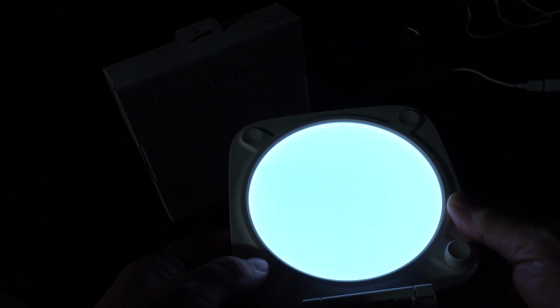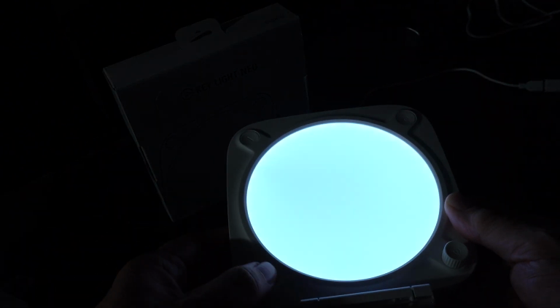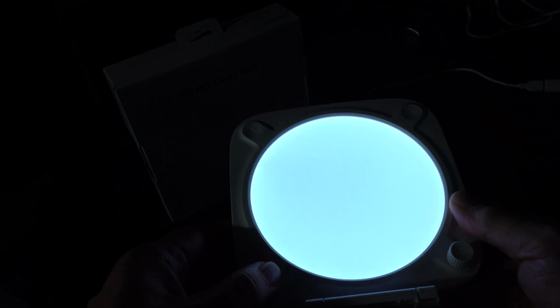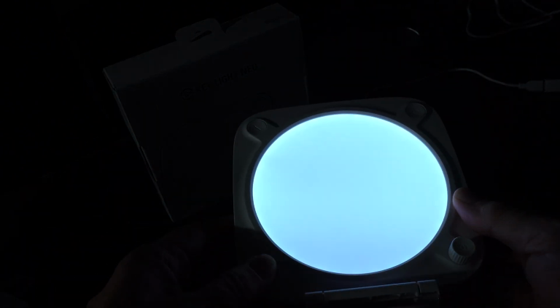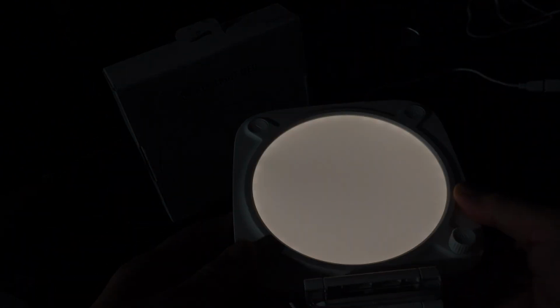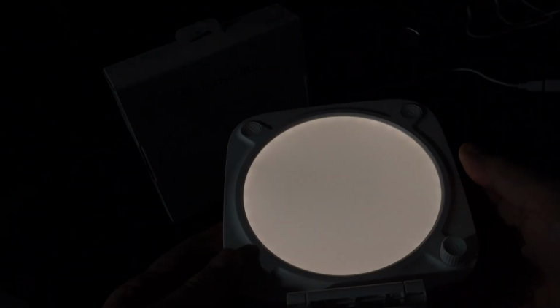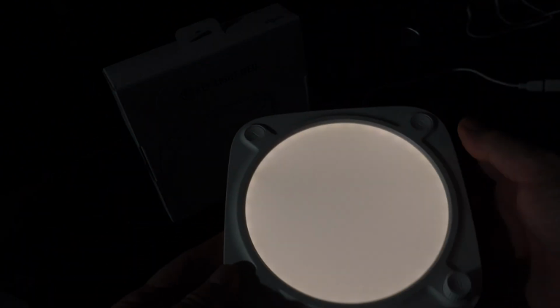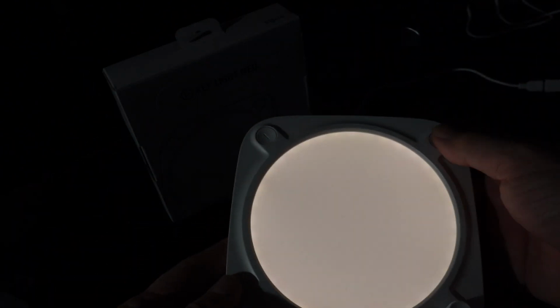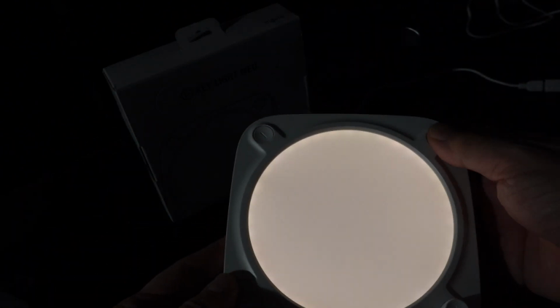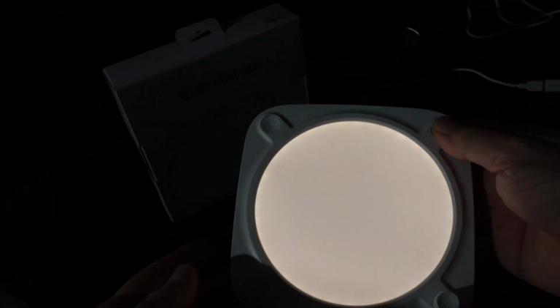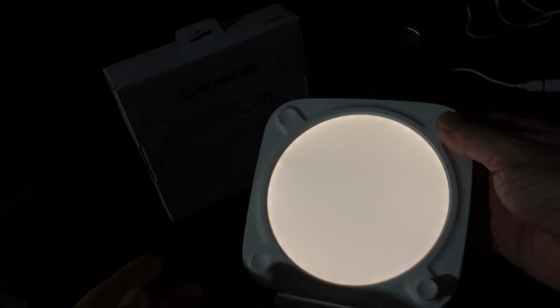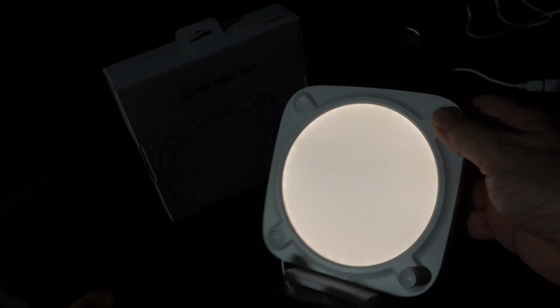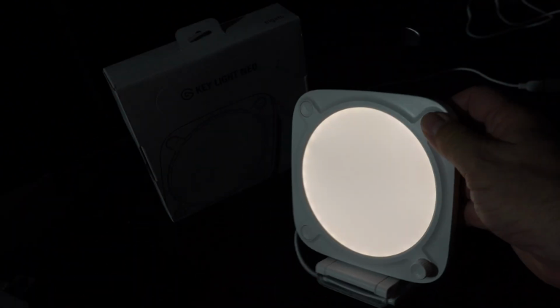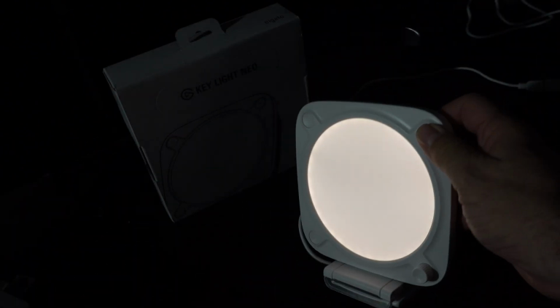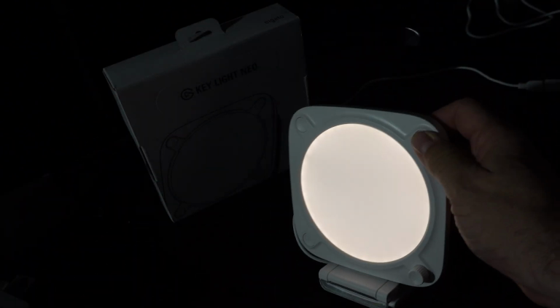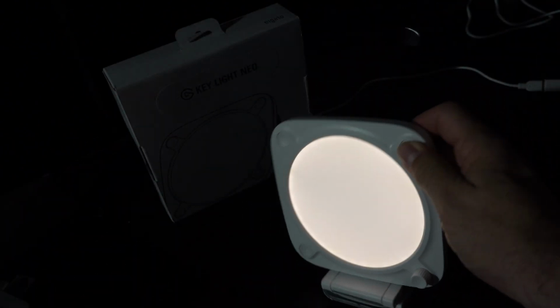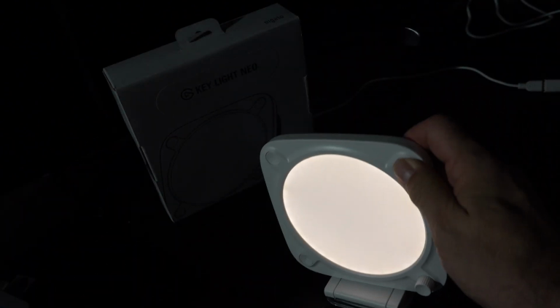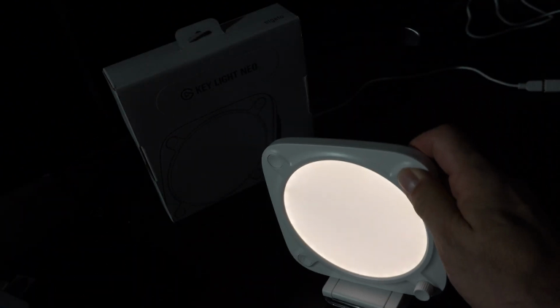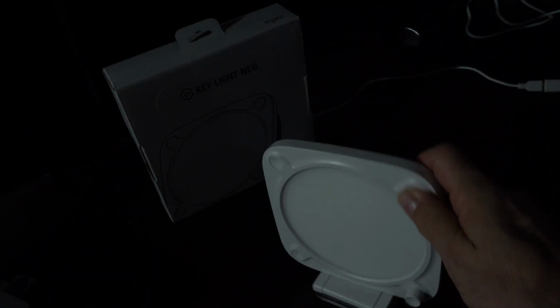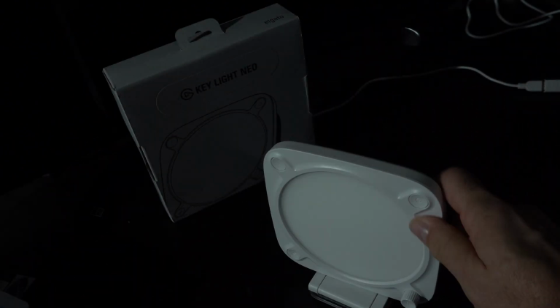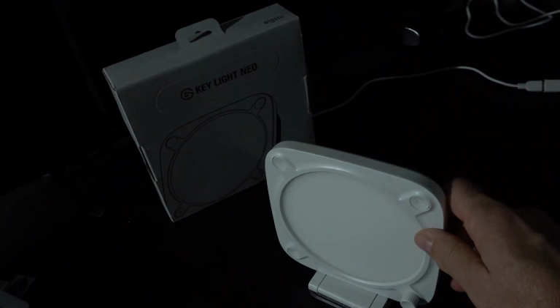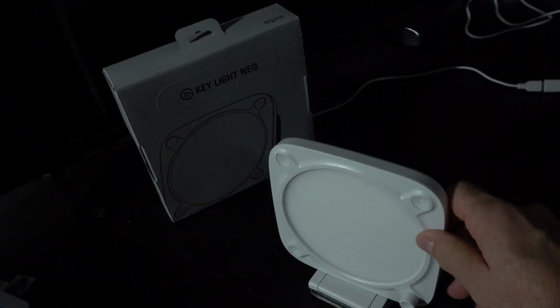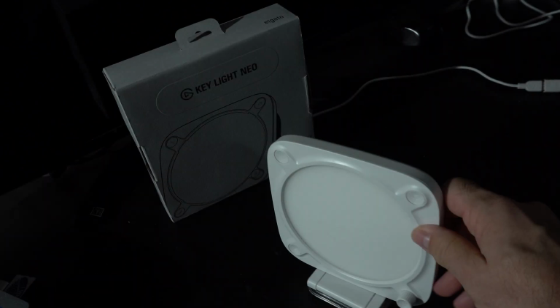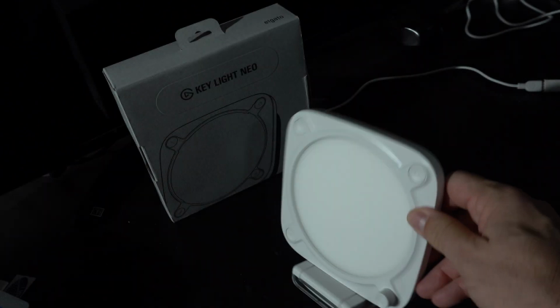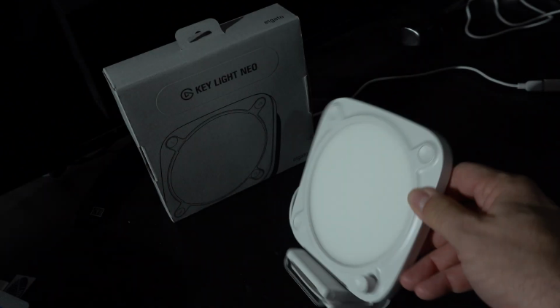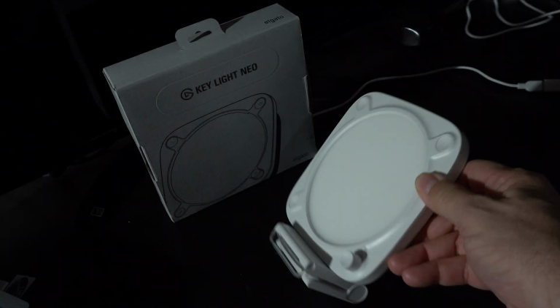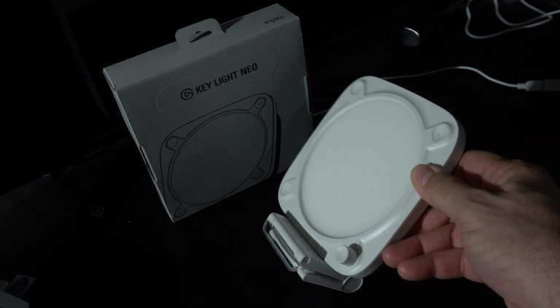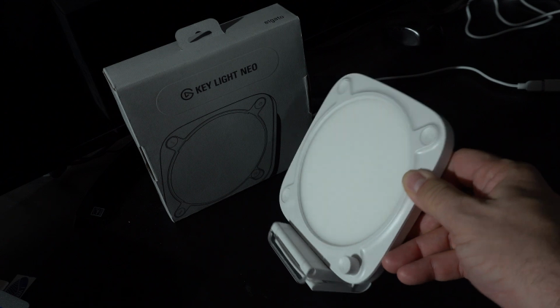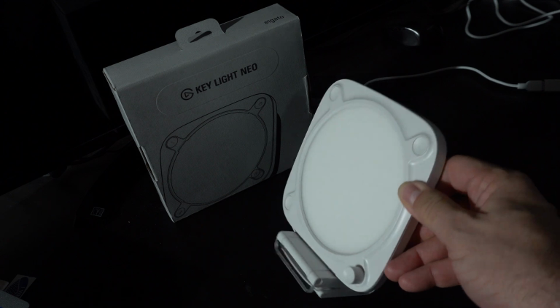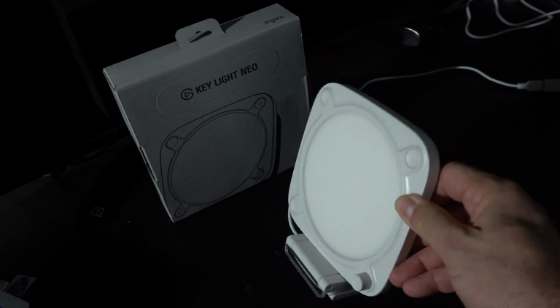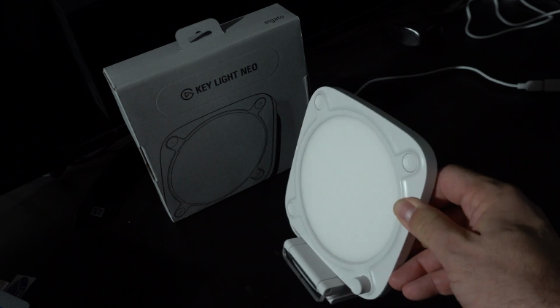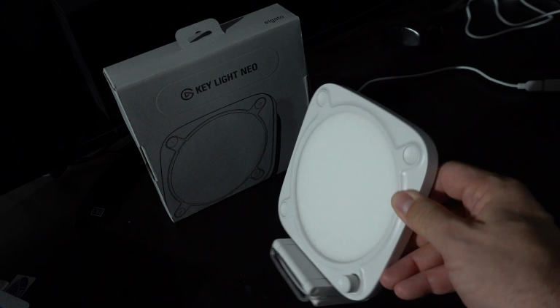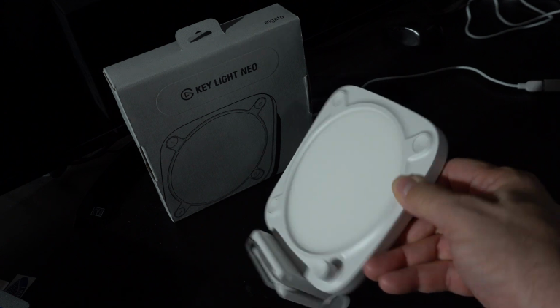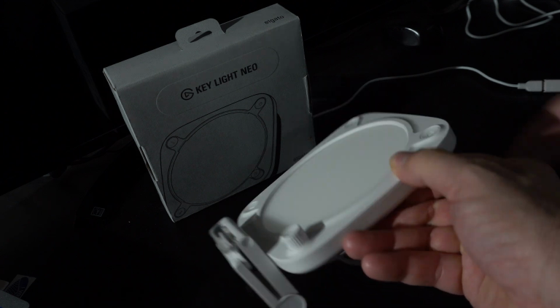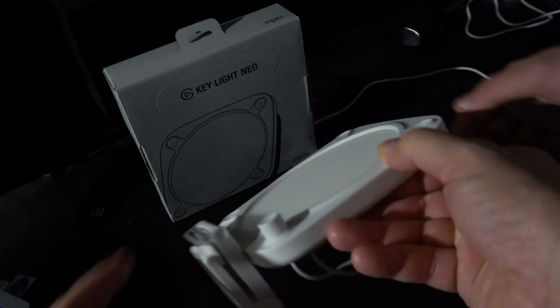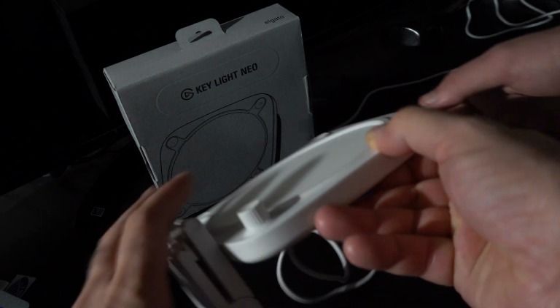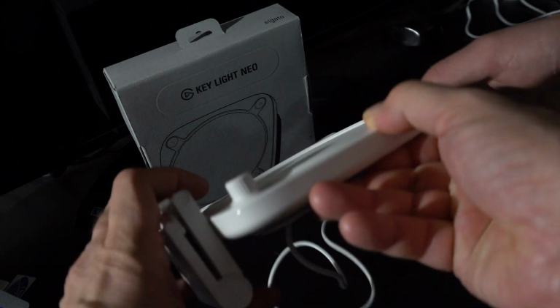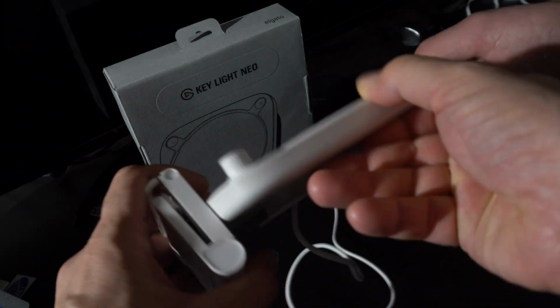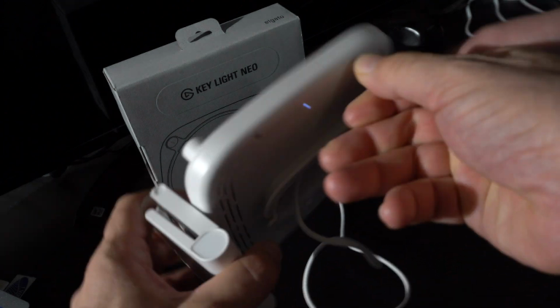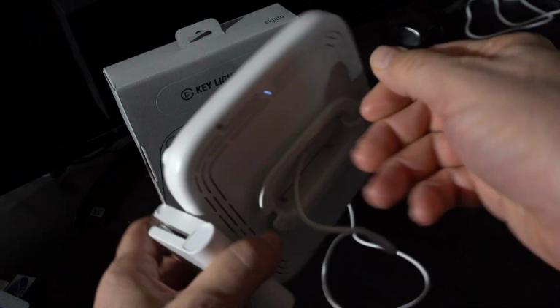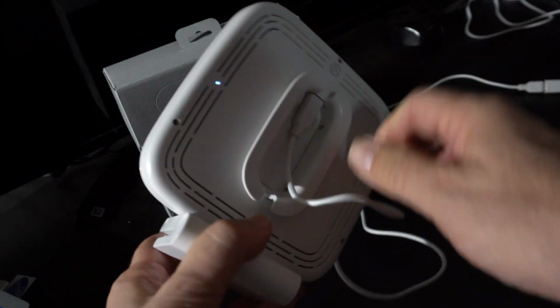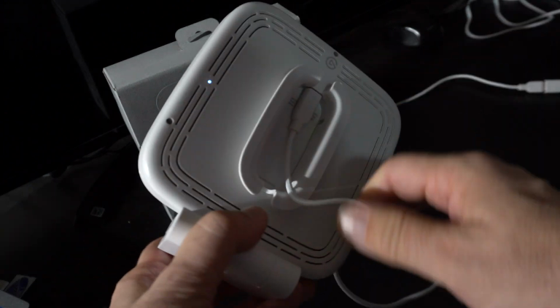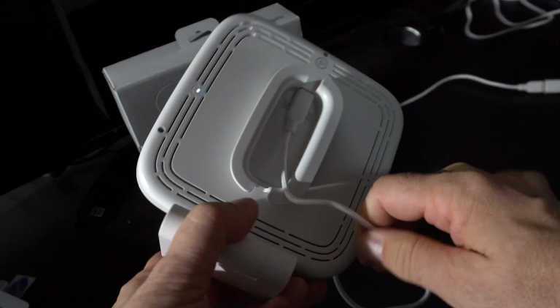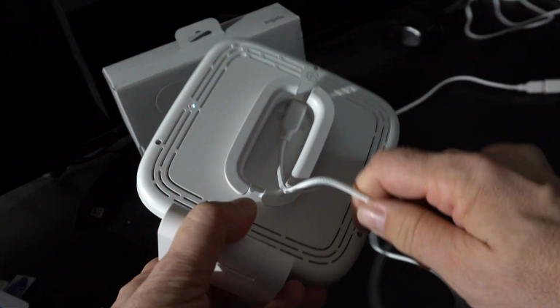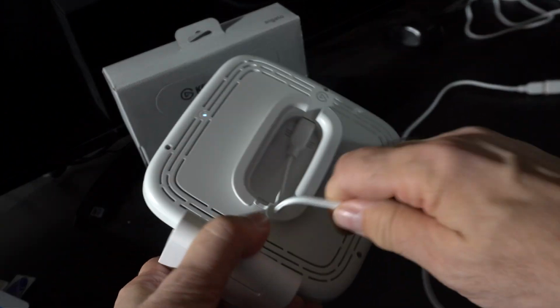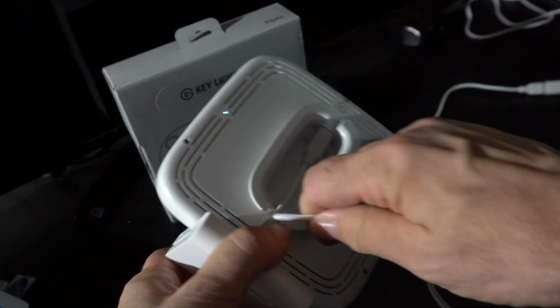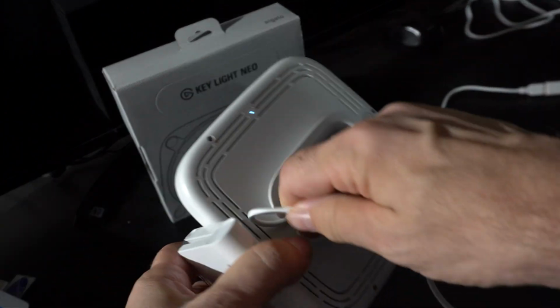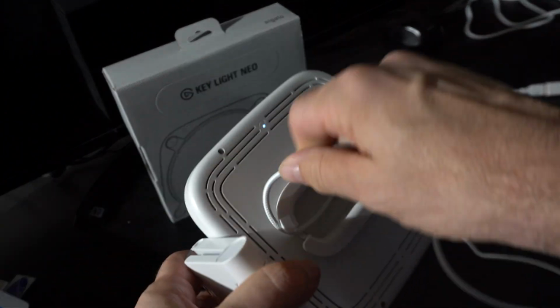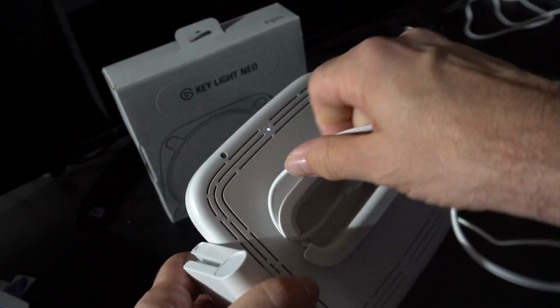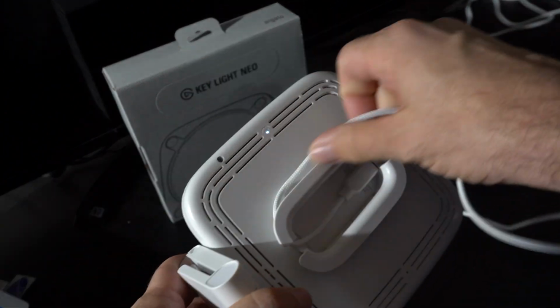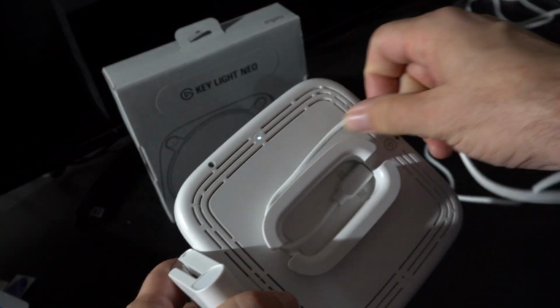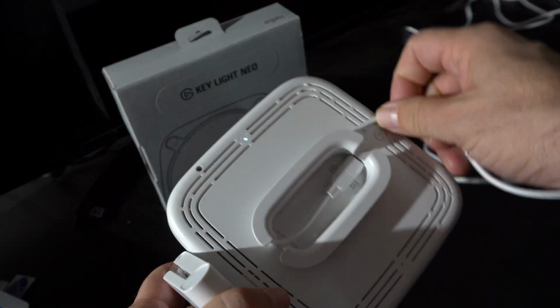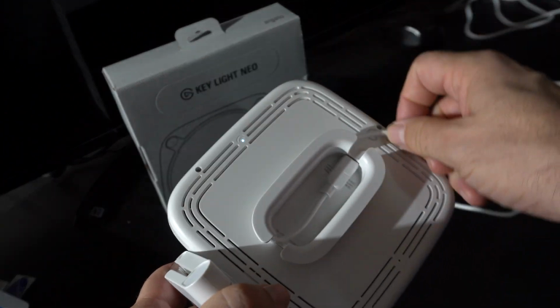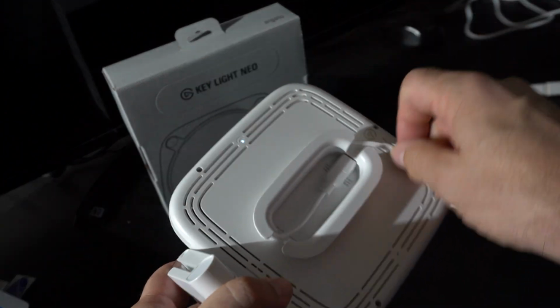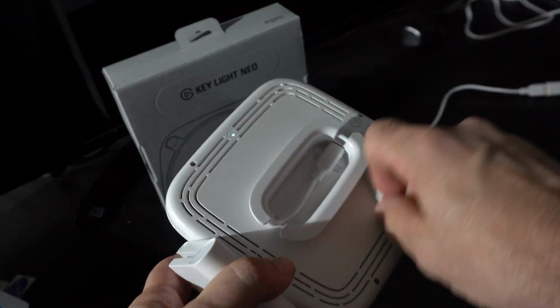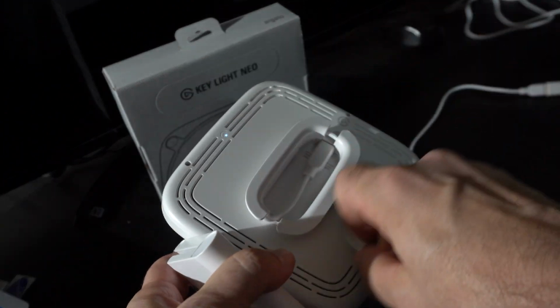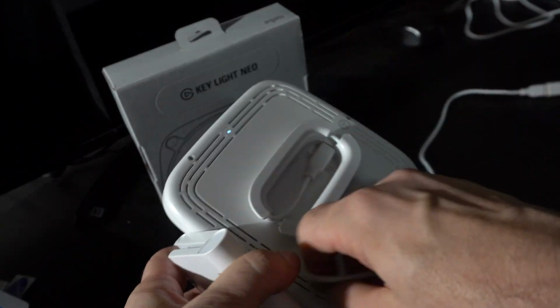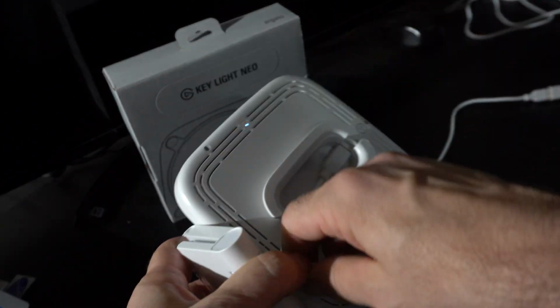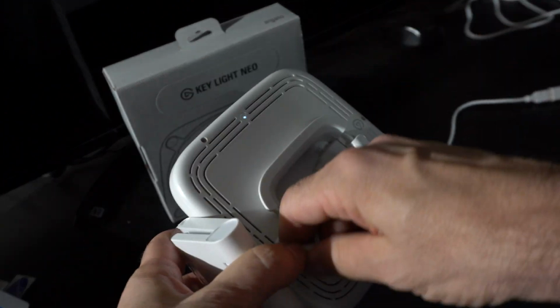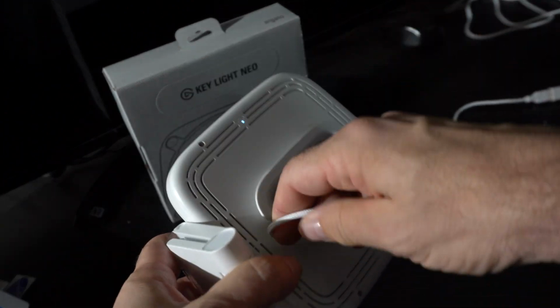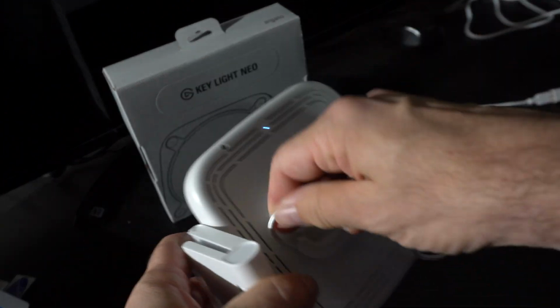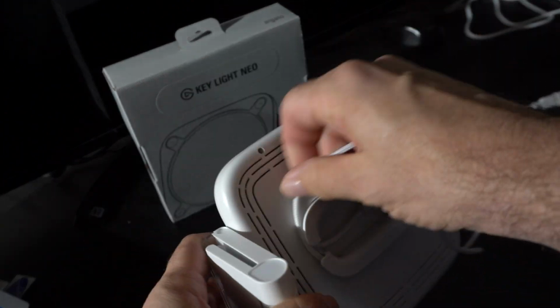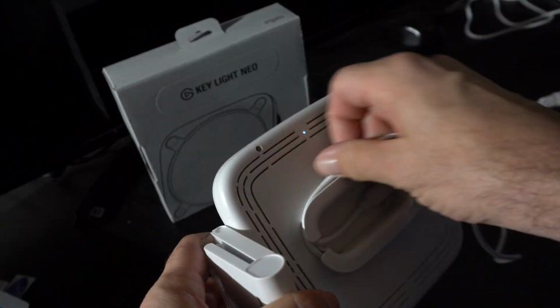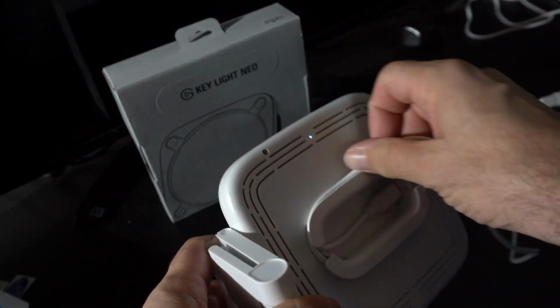If you don't do anything else but pull it out of the box and plug it in, that's what you get. It also has this nice little cord wrapping thing.